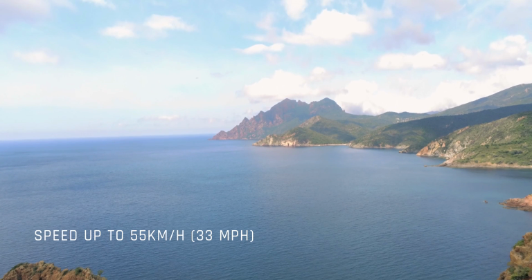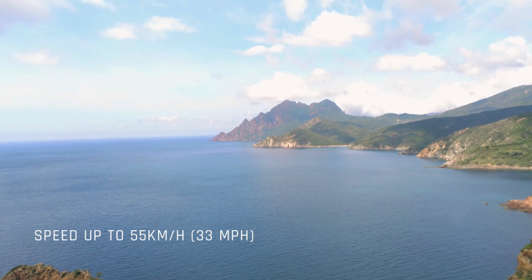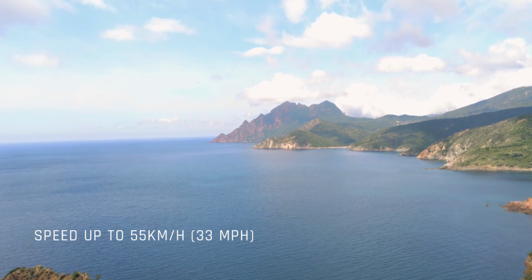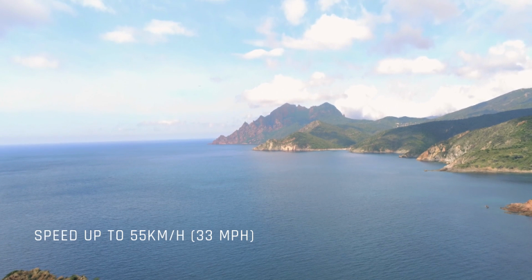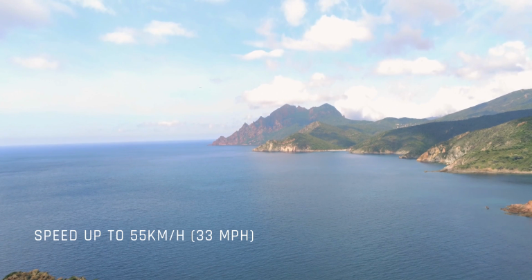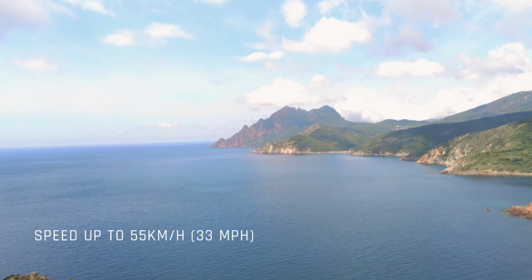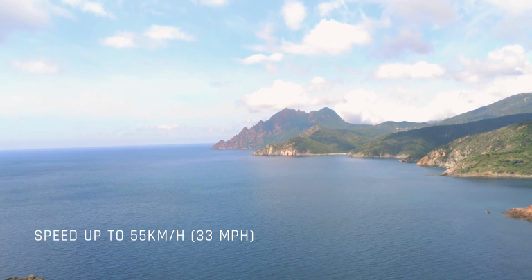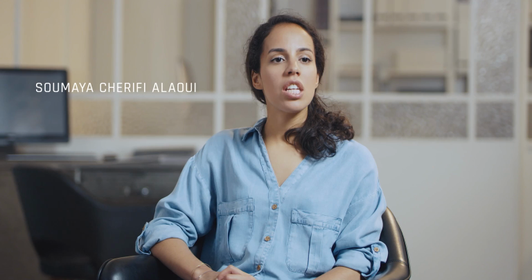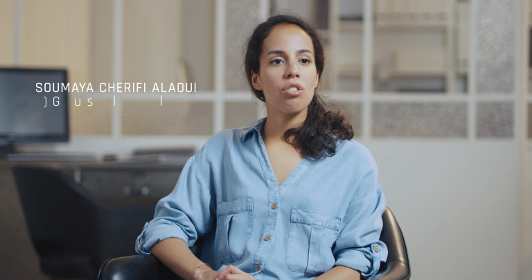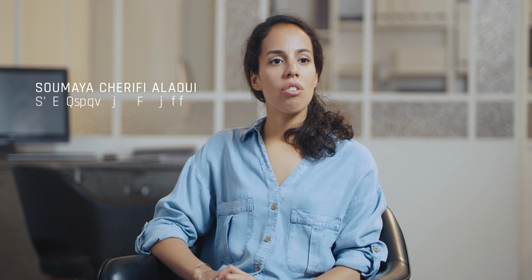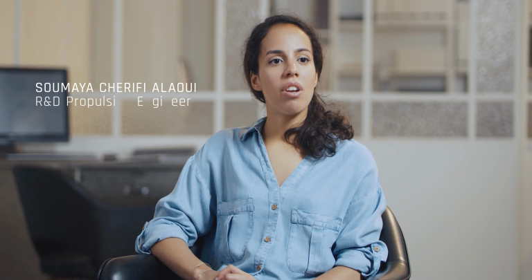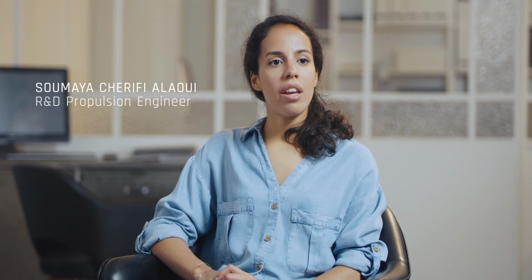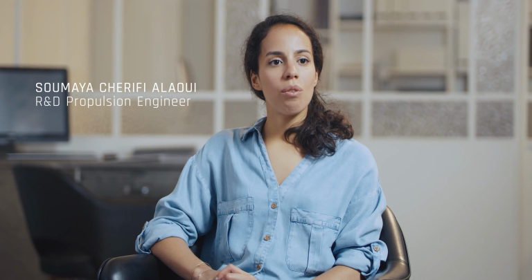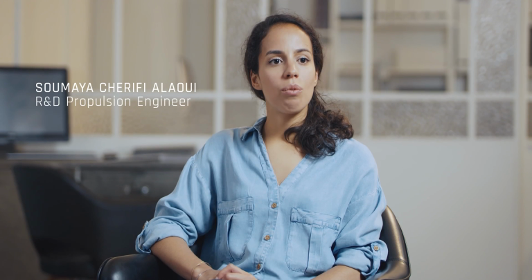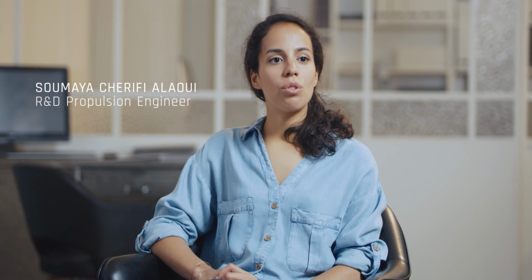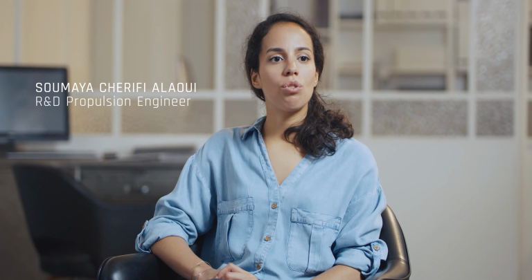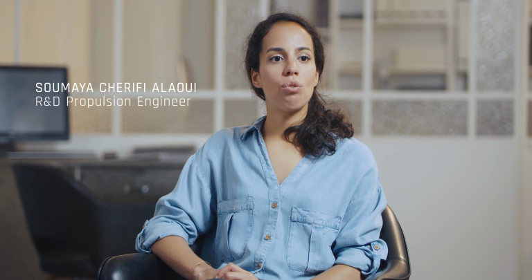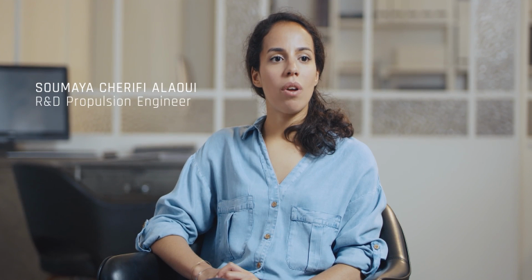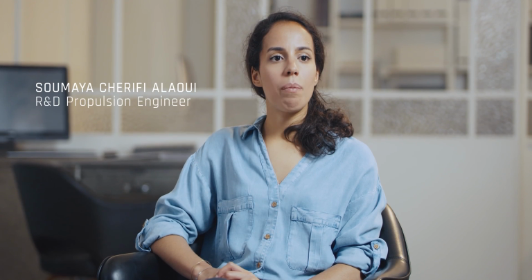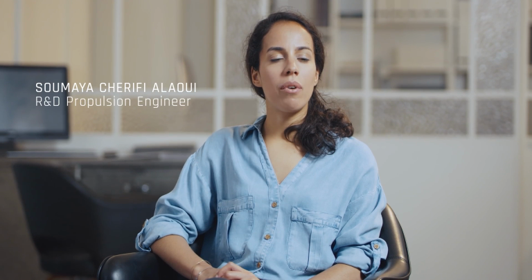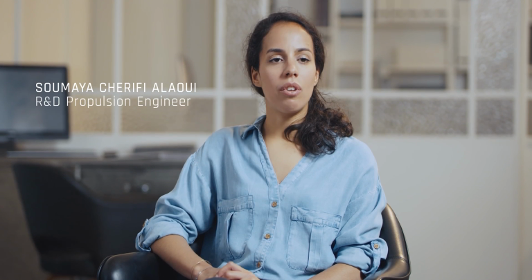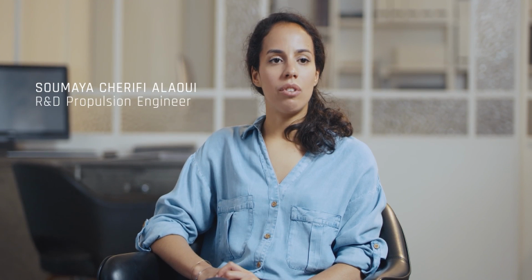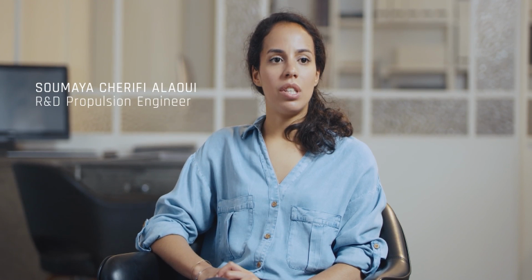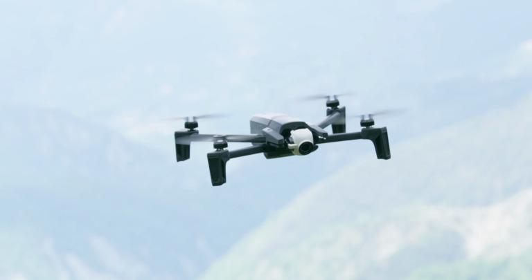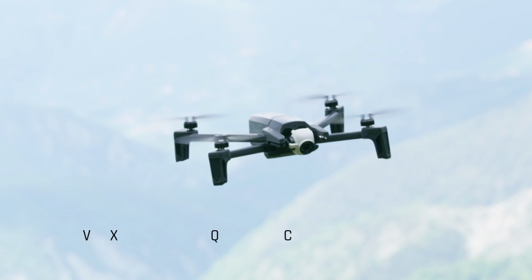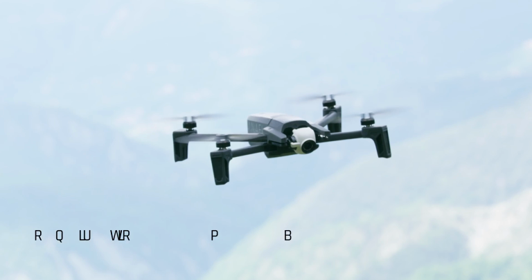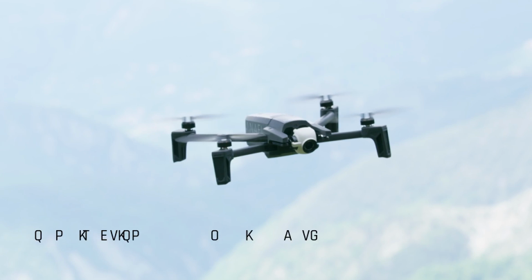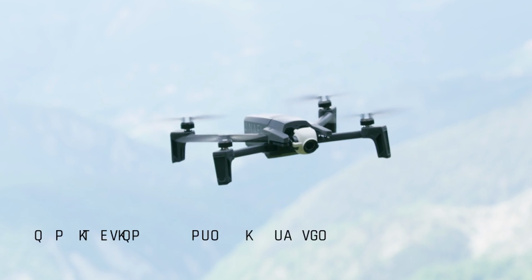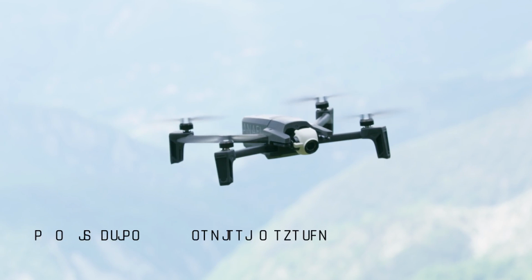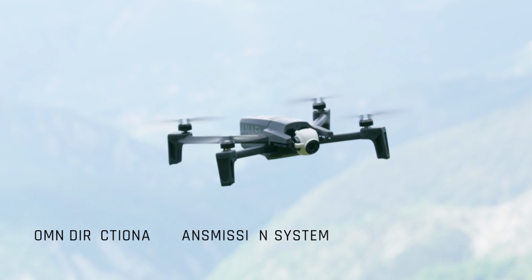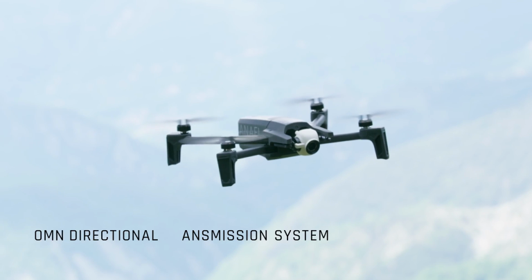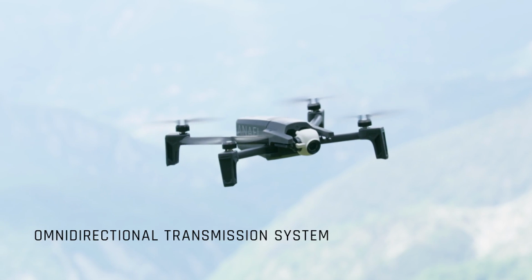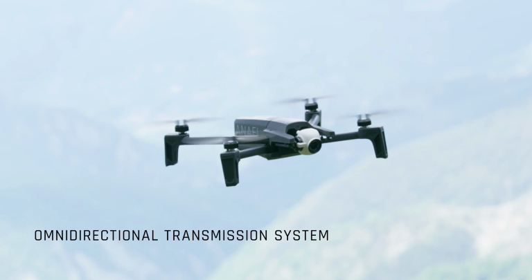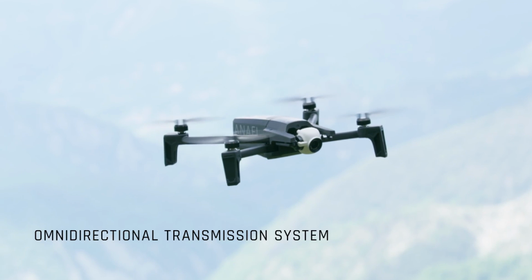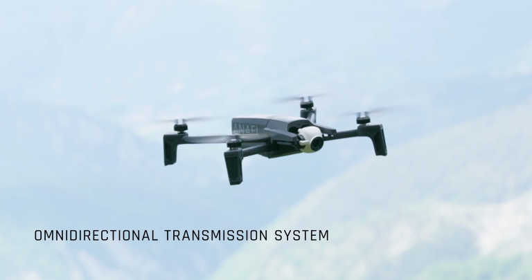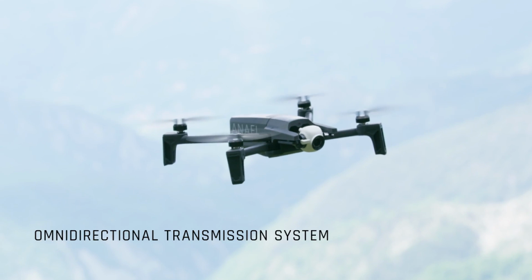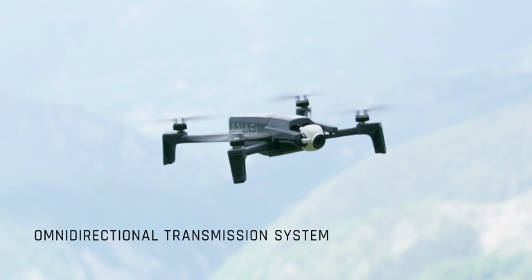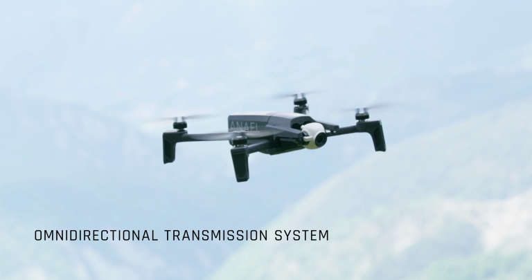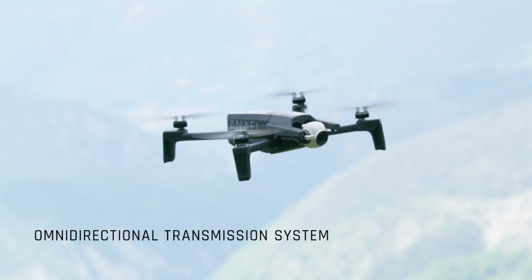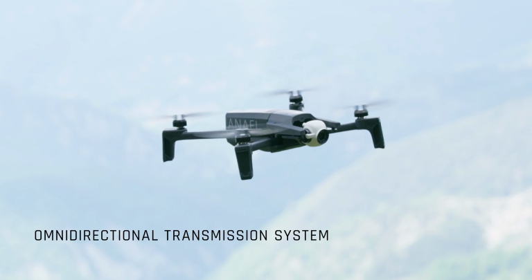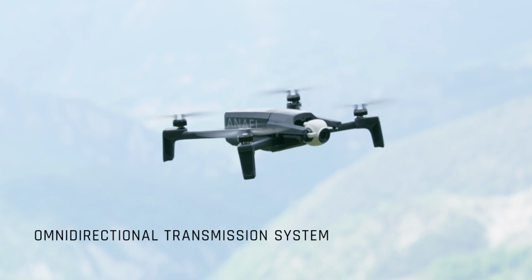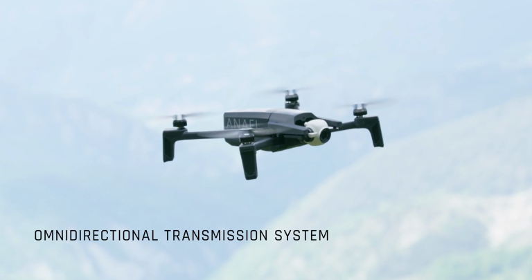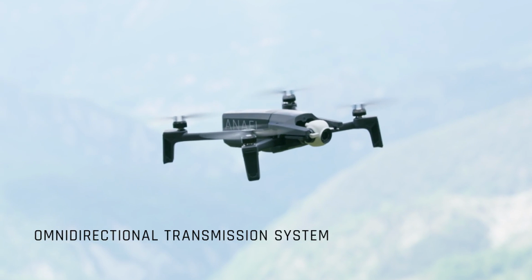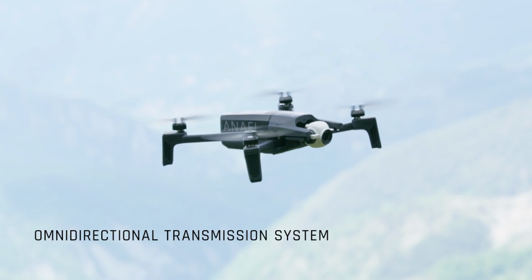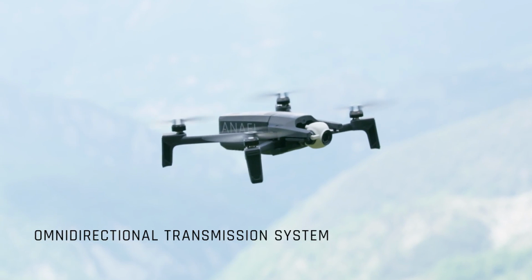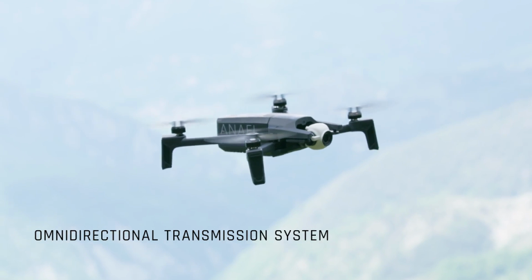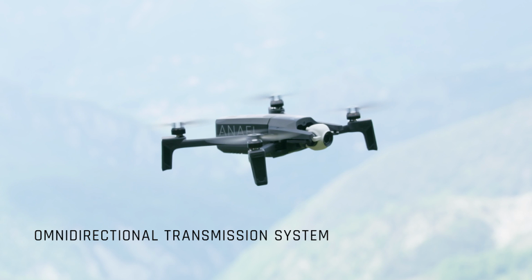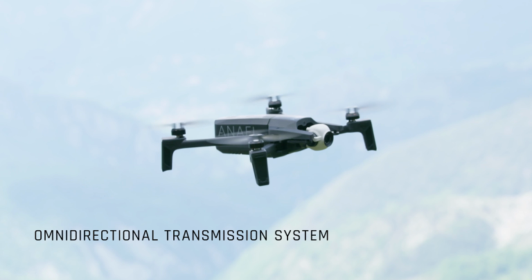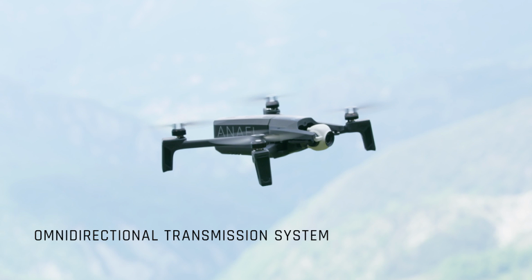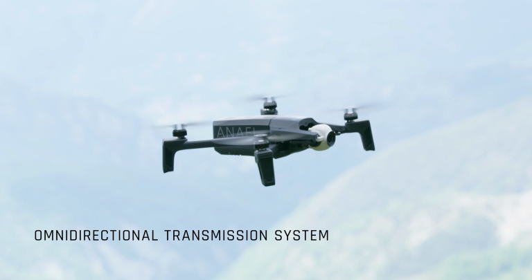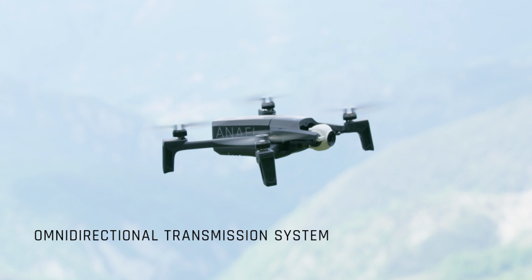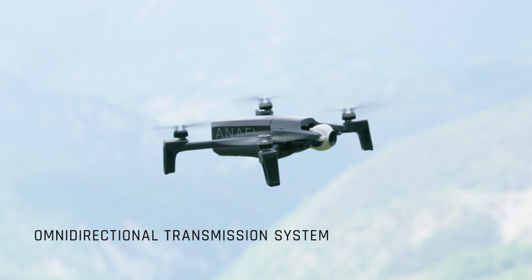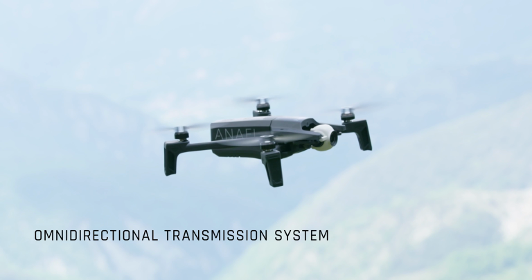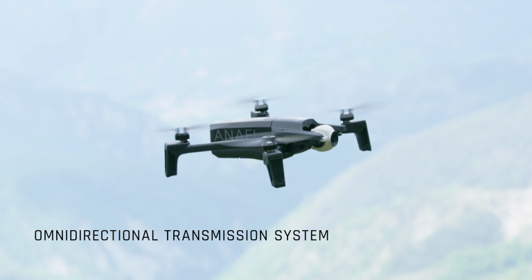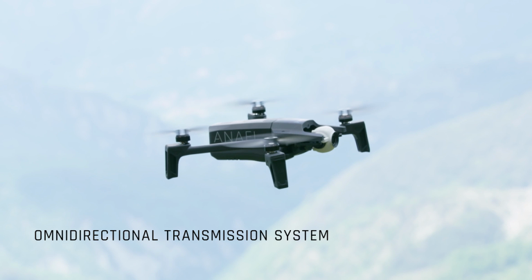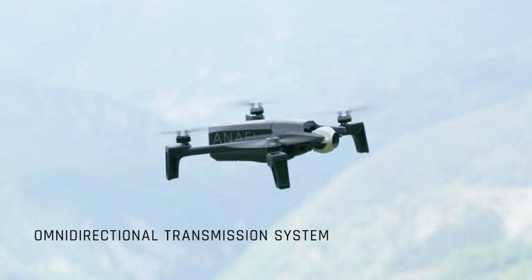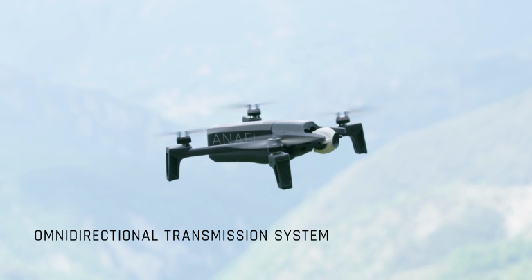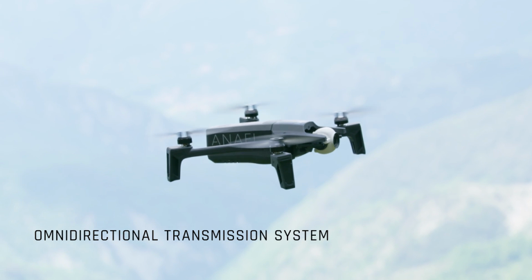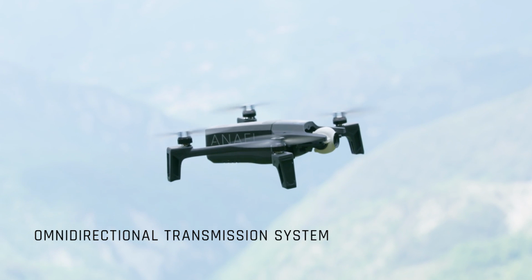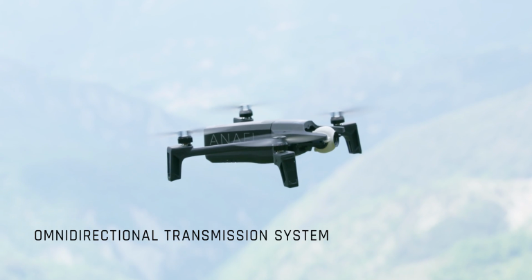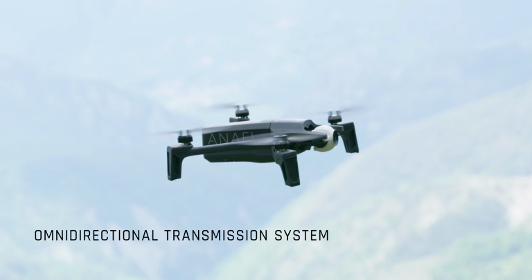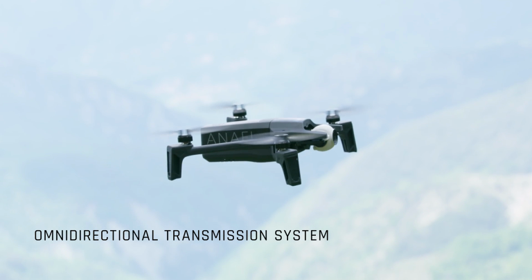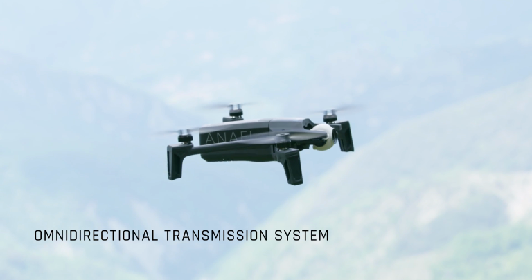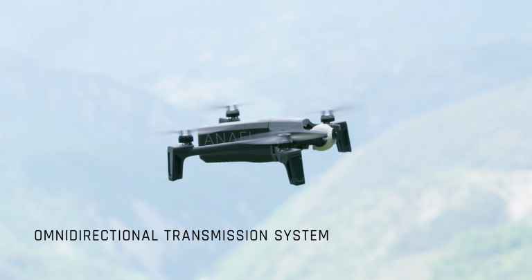We equipped each drone with a dual-band antenna, creating an omnidirectional system with unparalleled transmission performance.